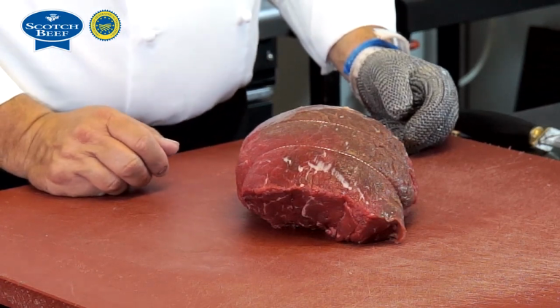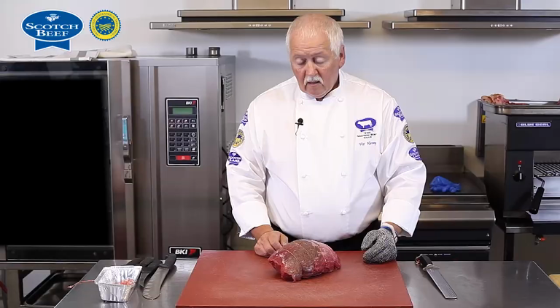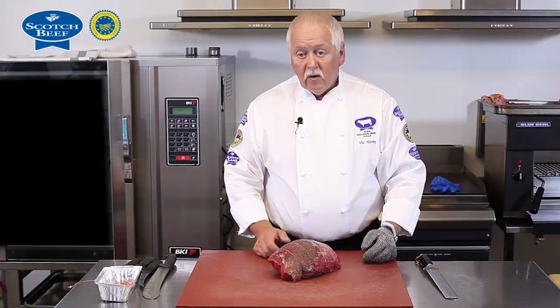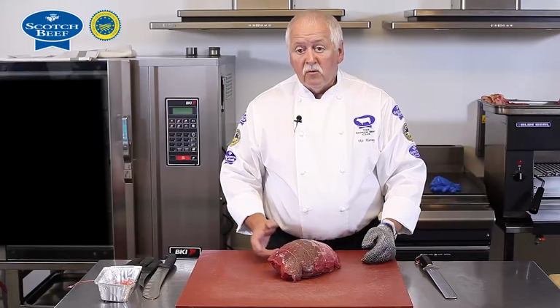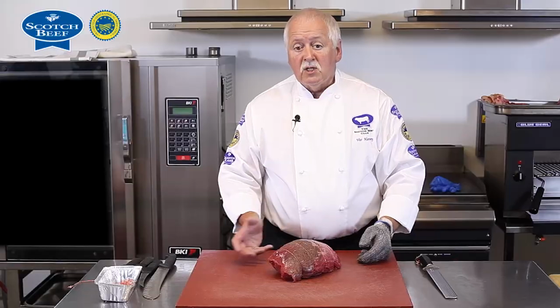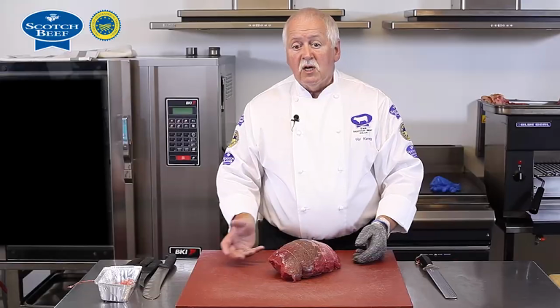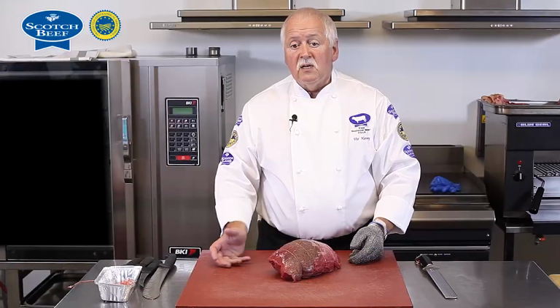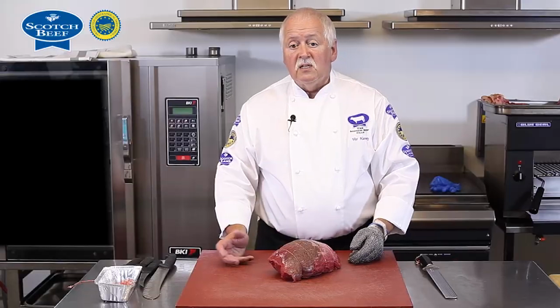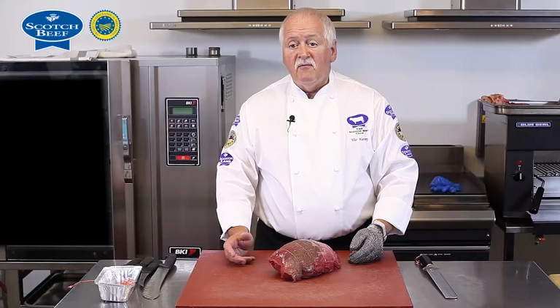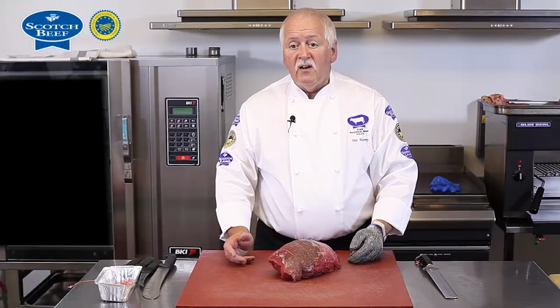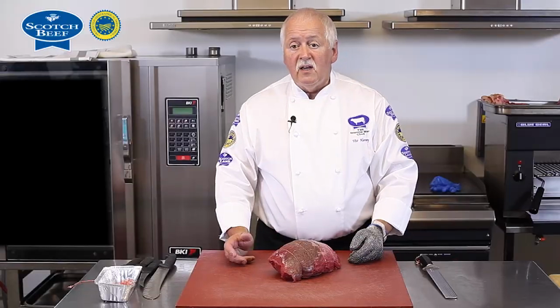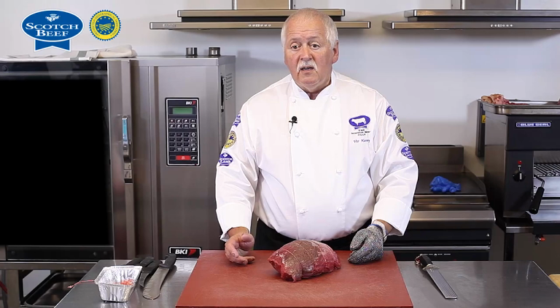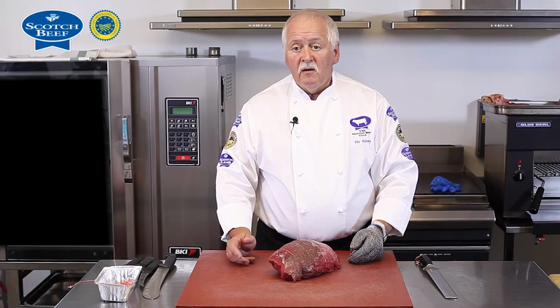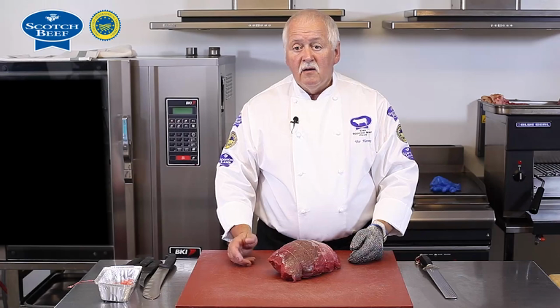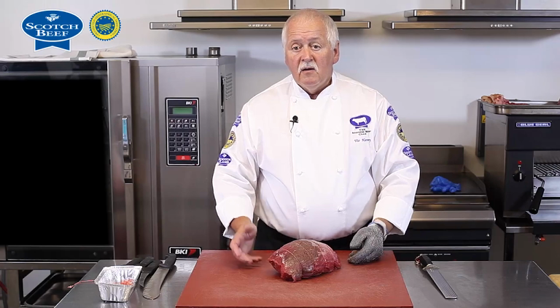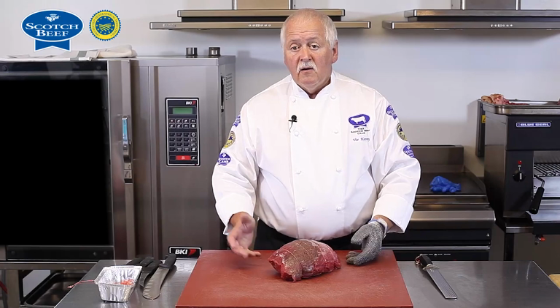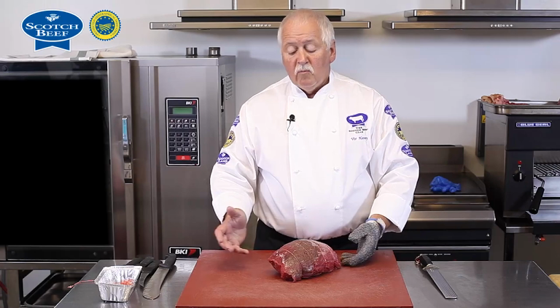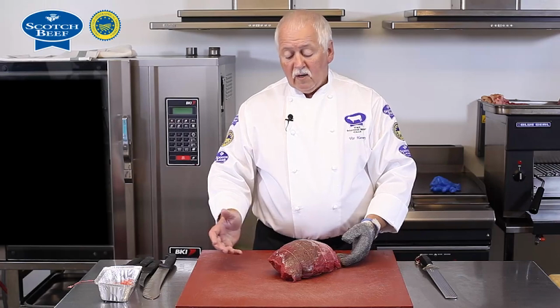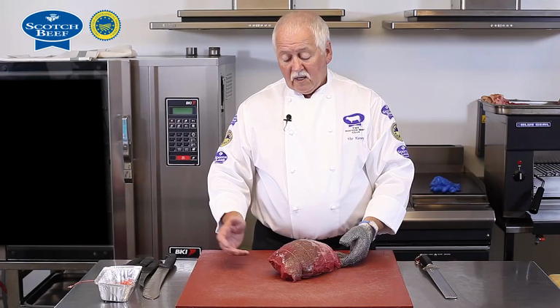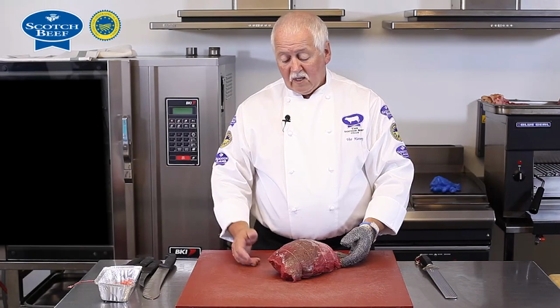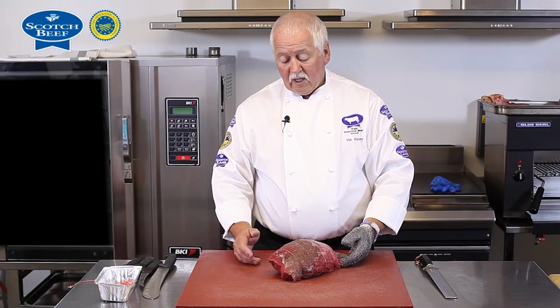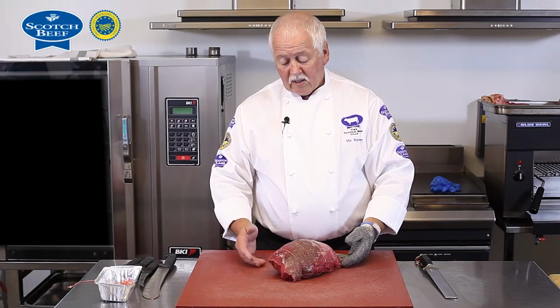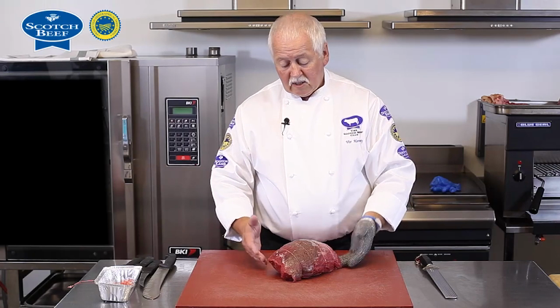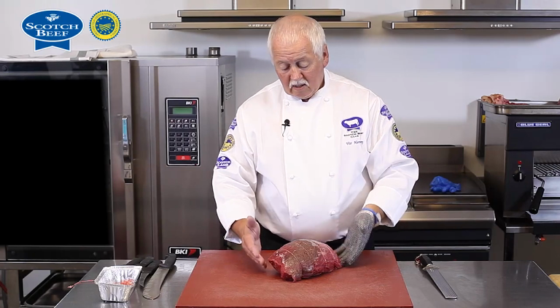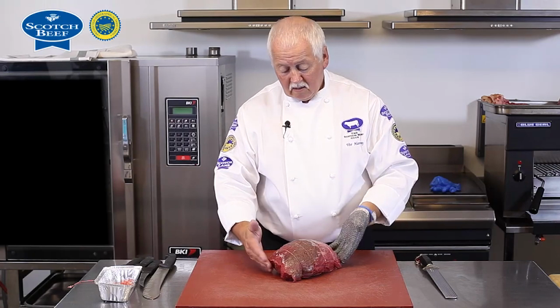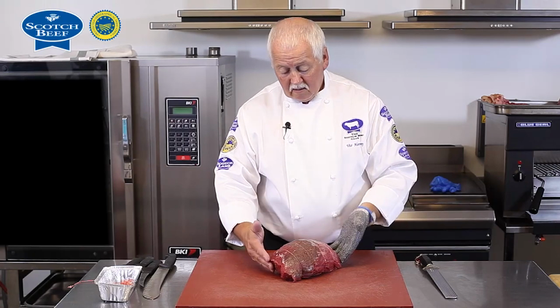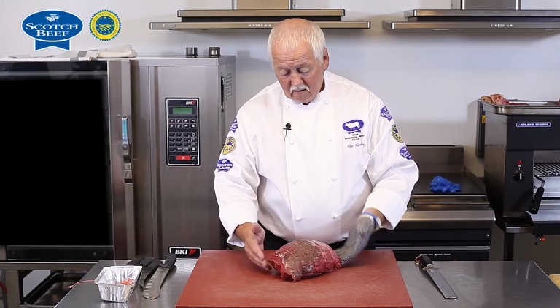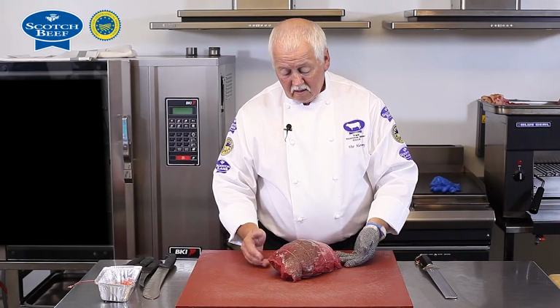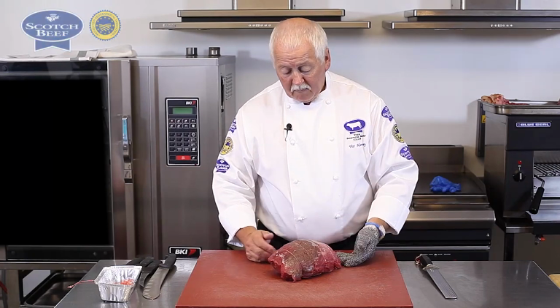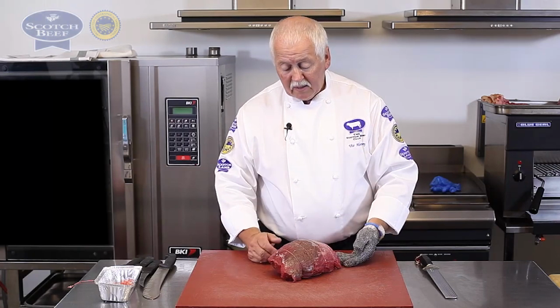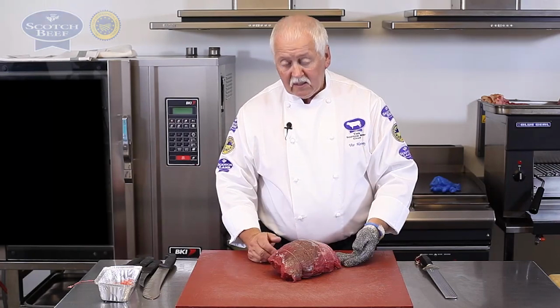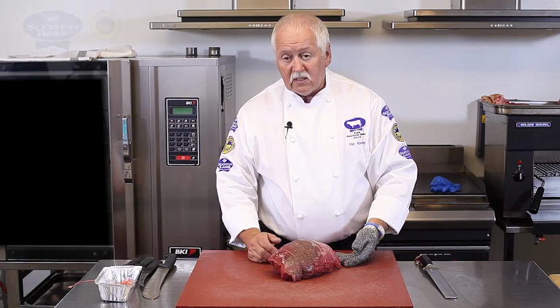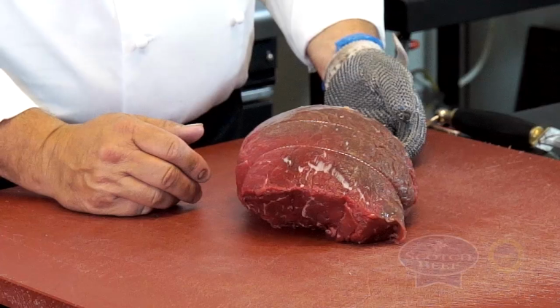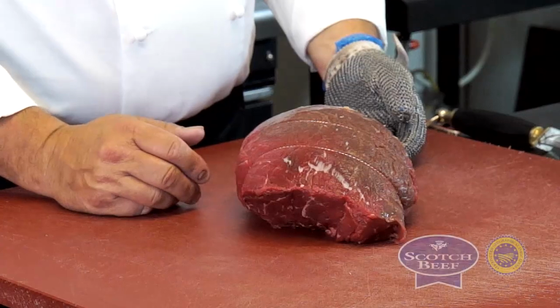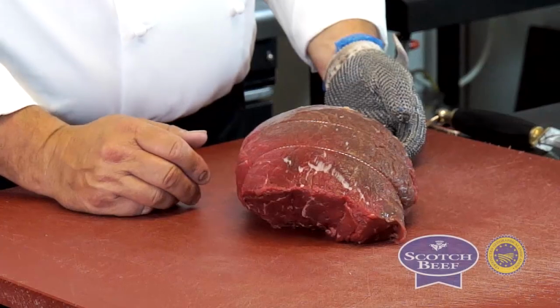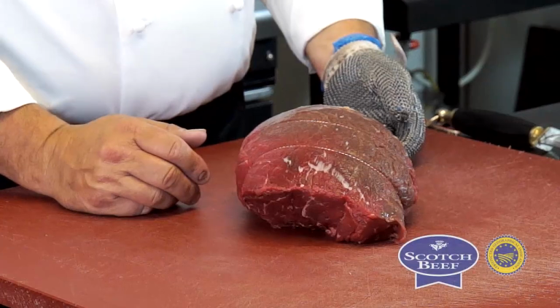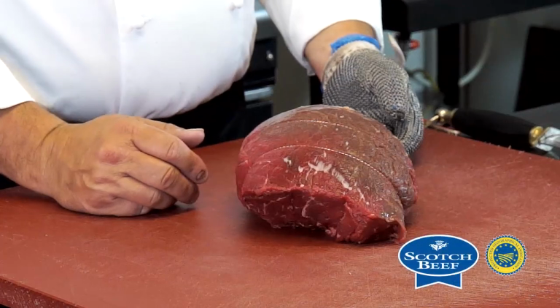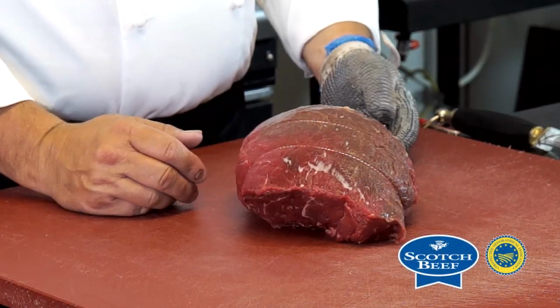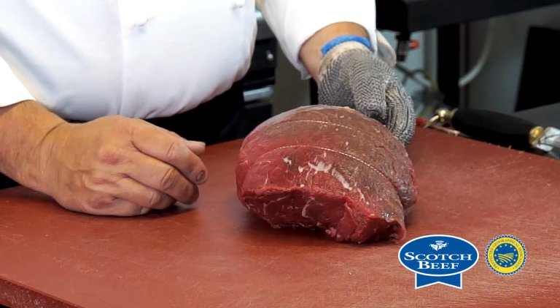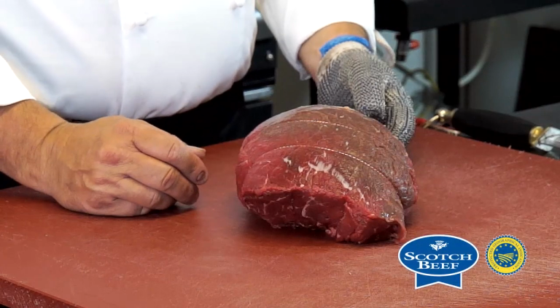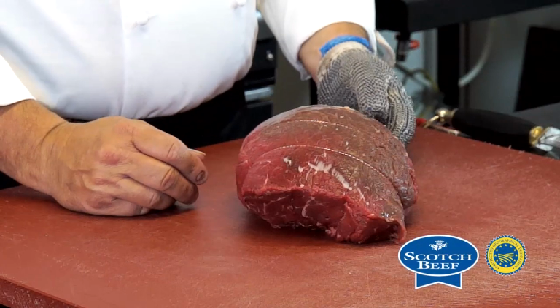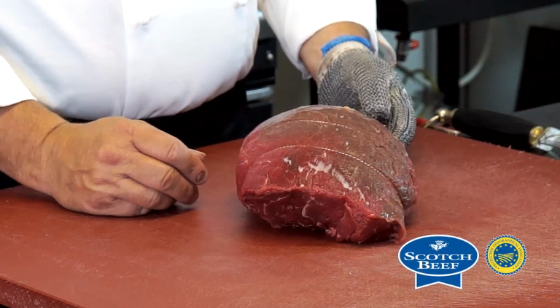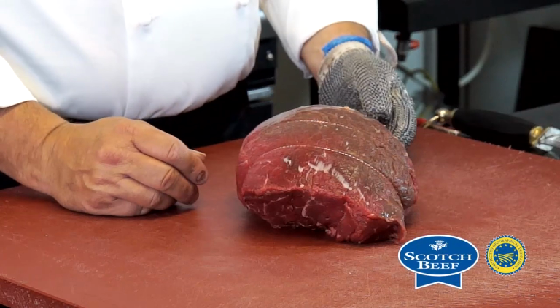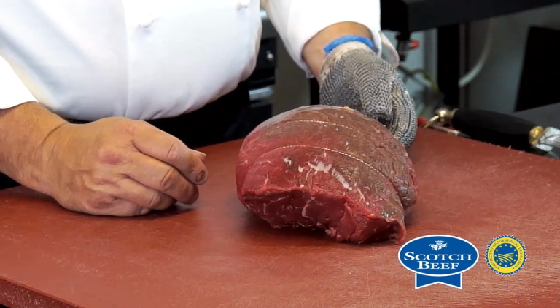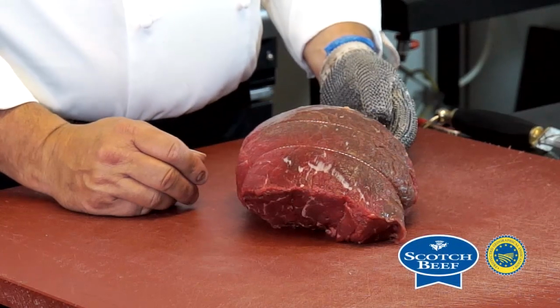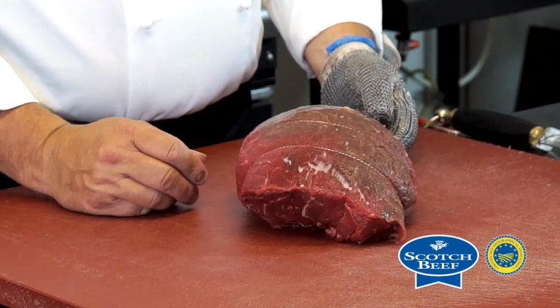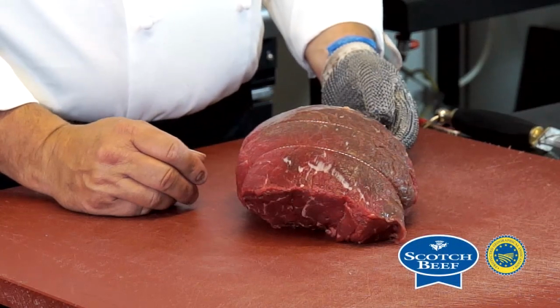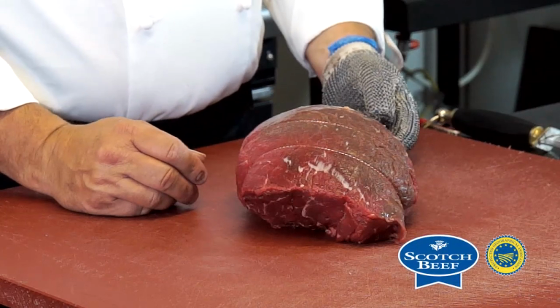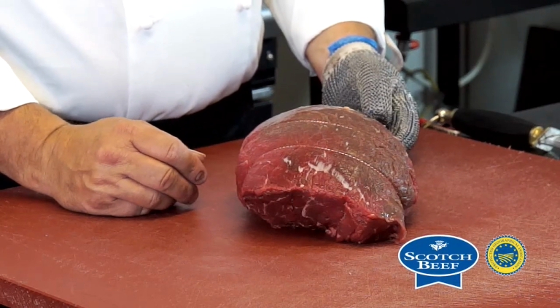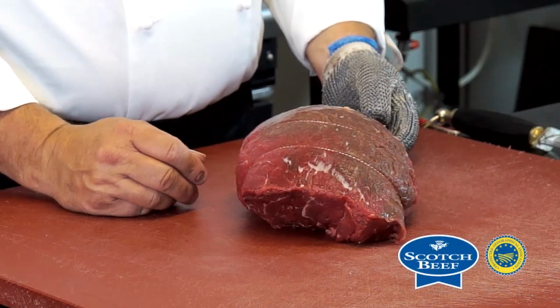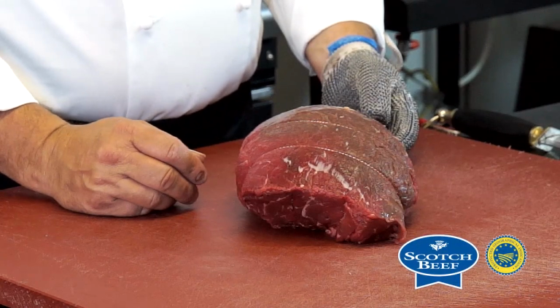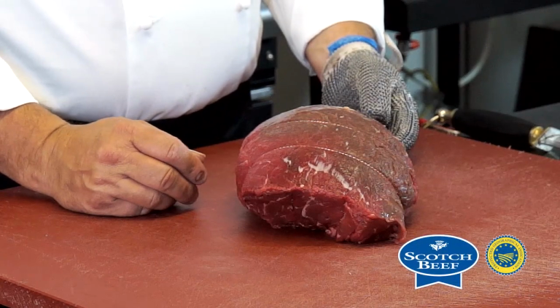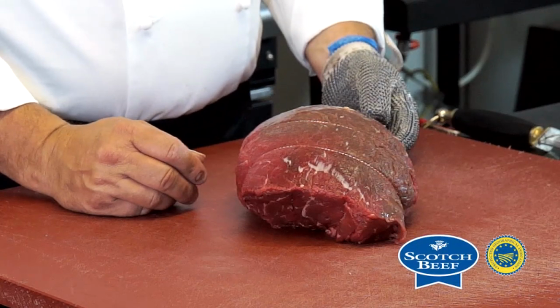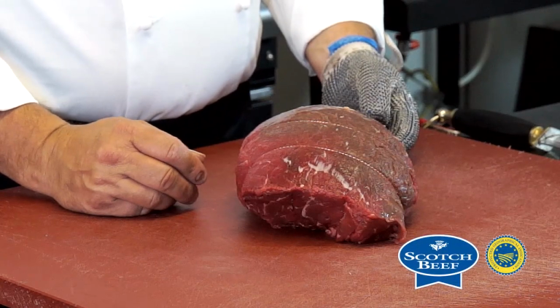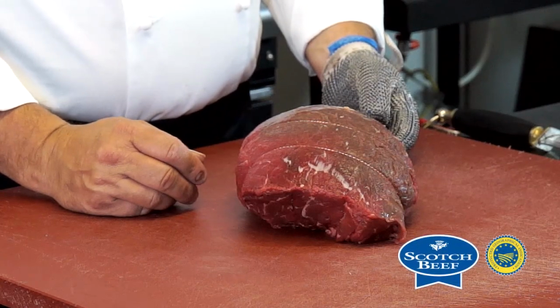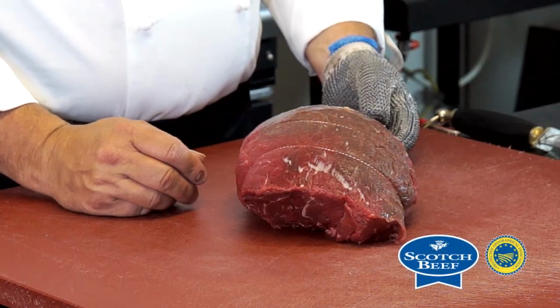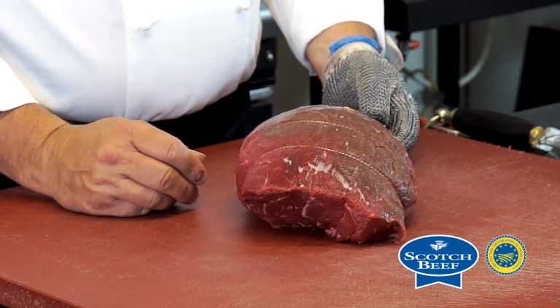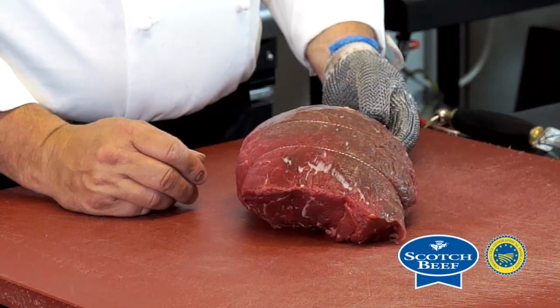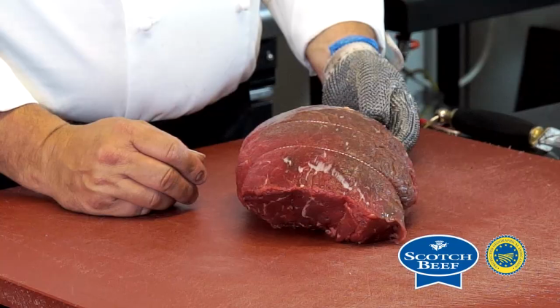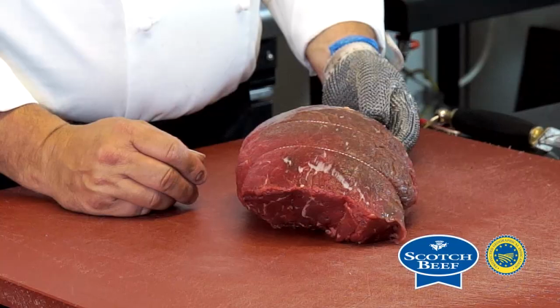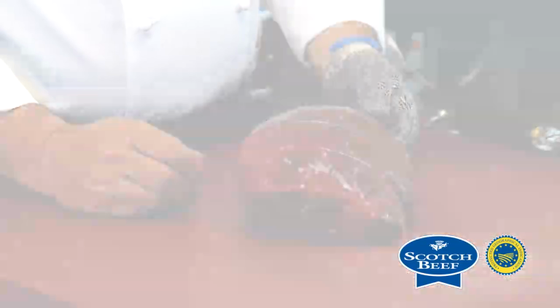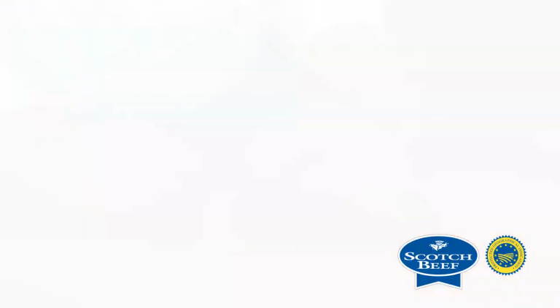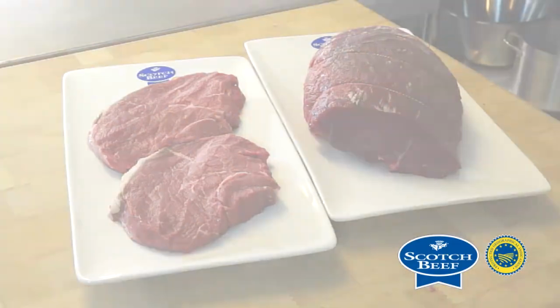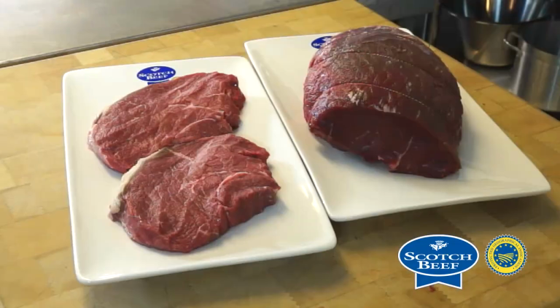Alternatively, we can cut the piece into steaks.